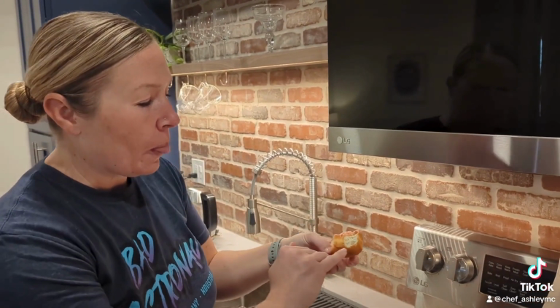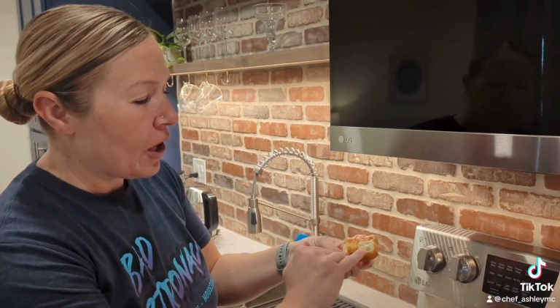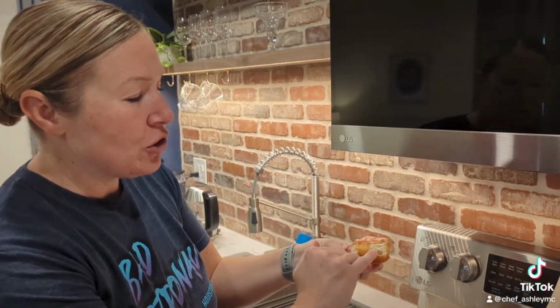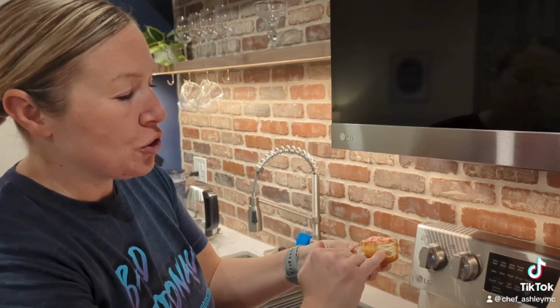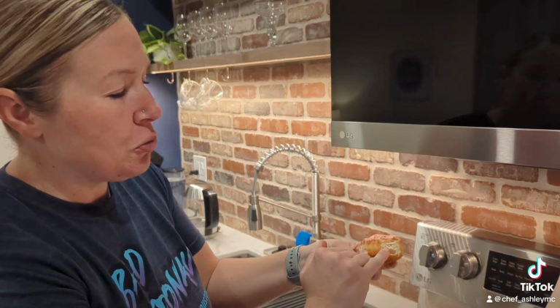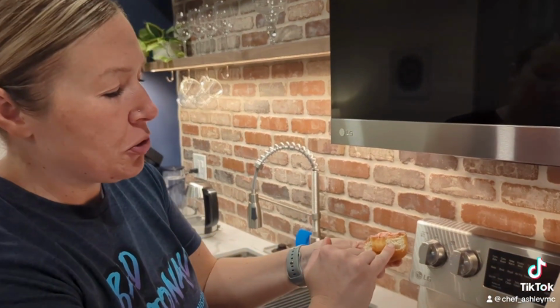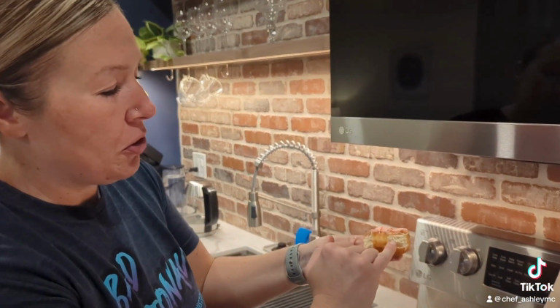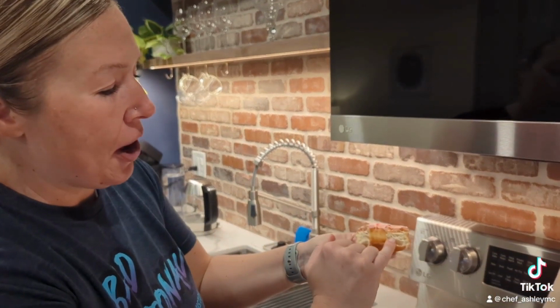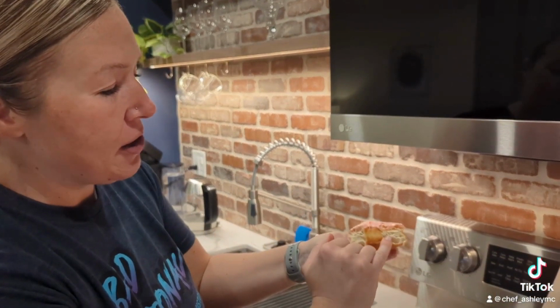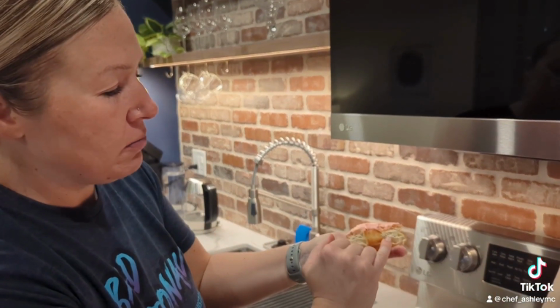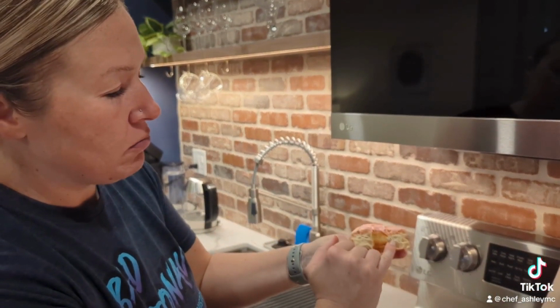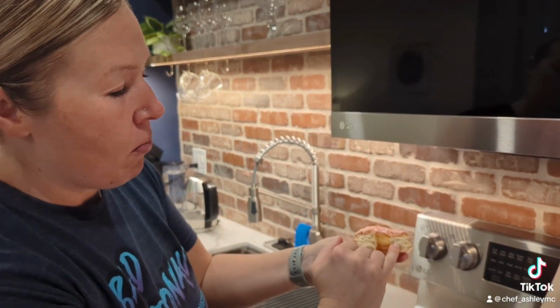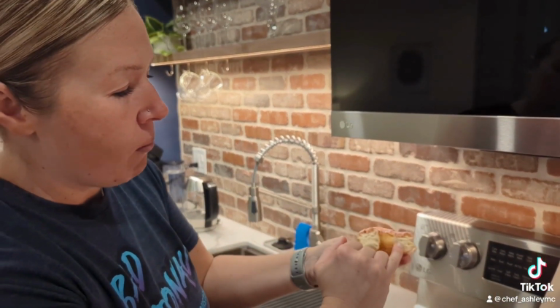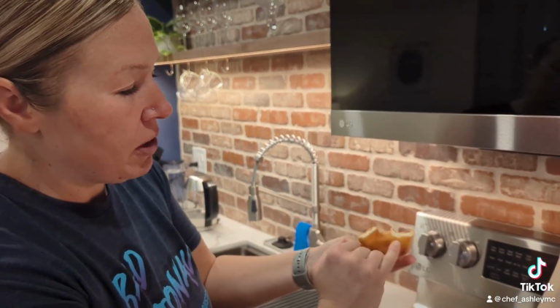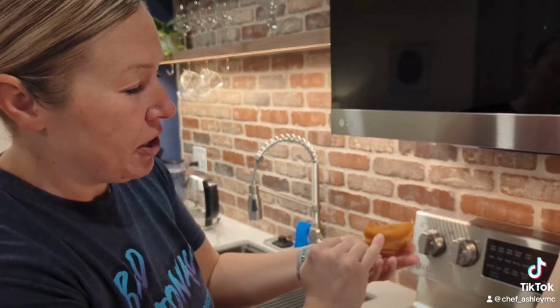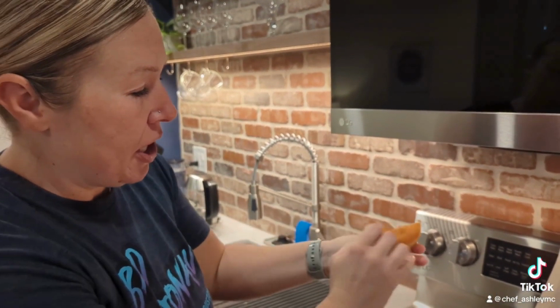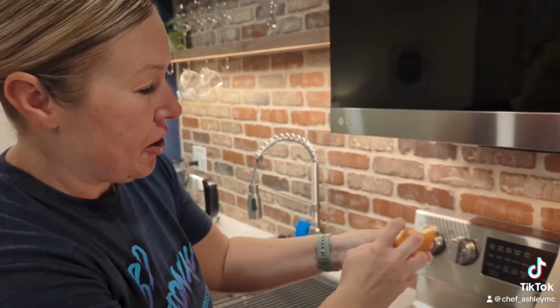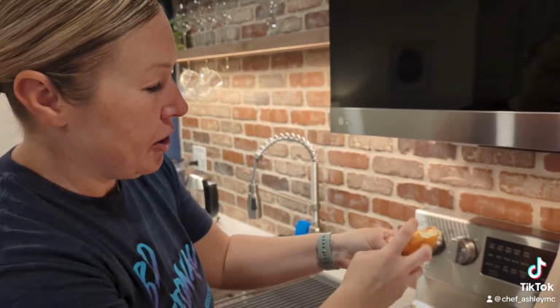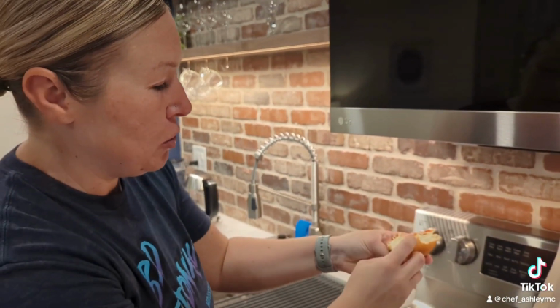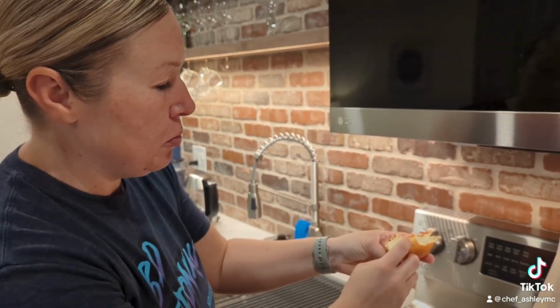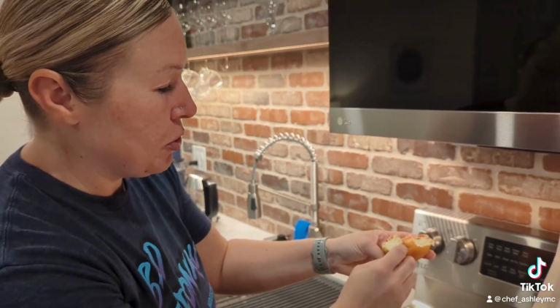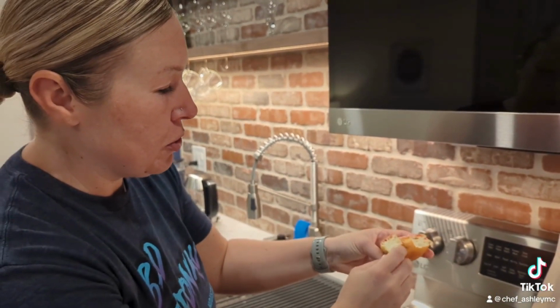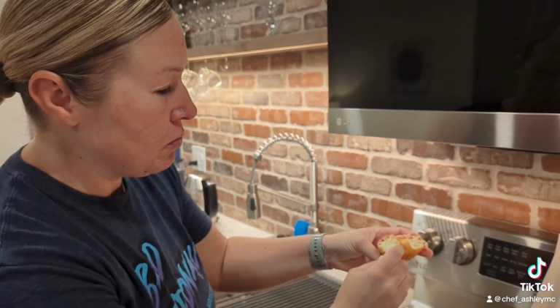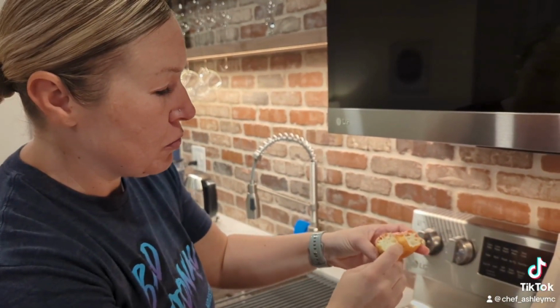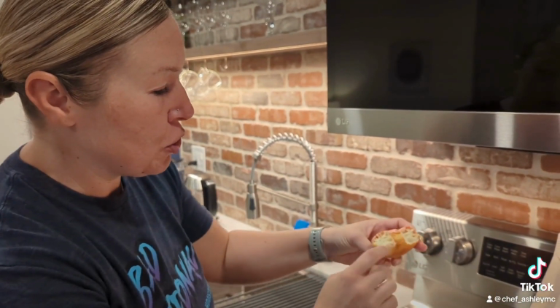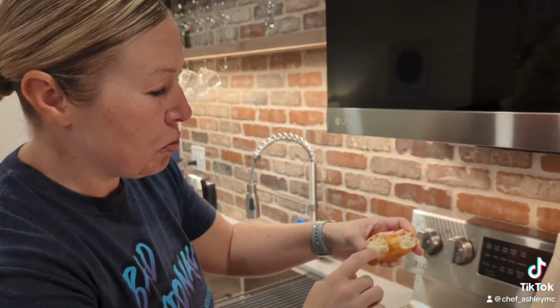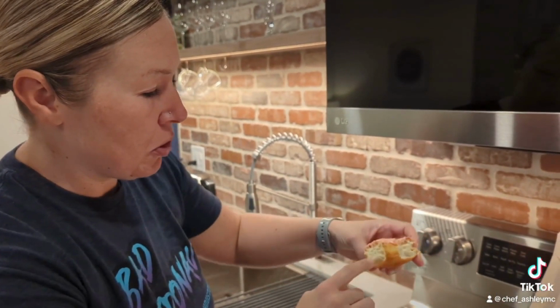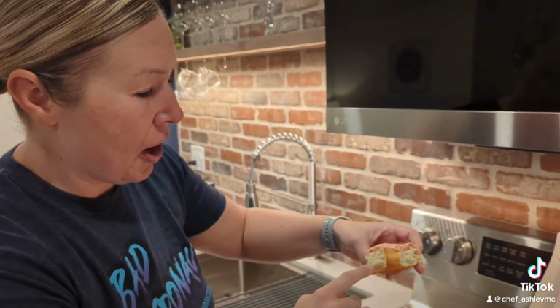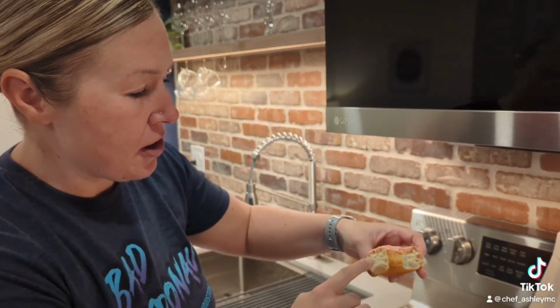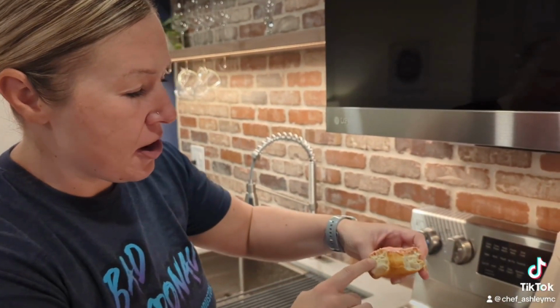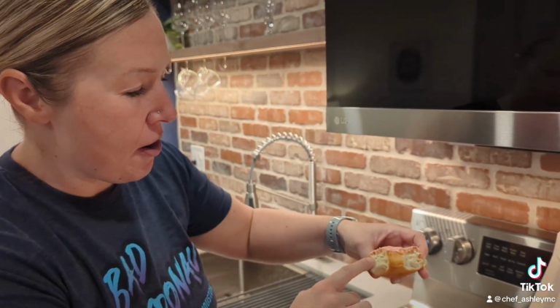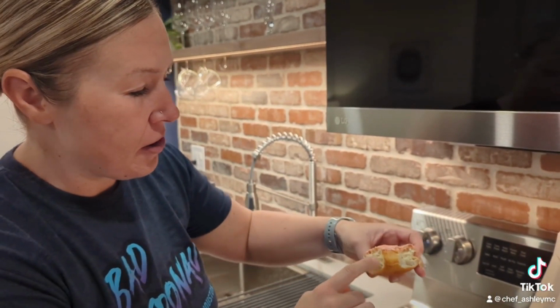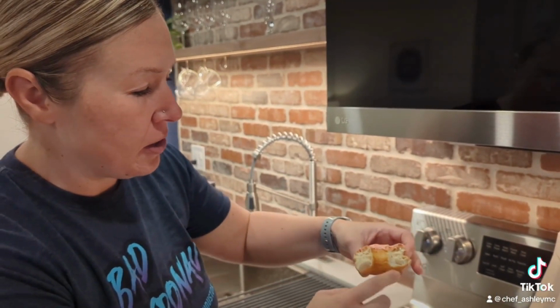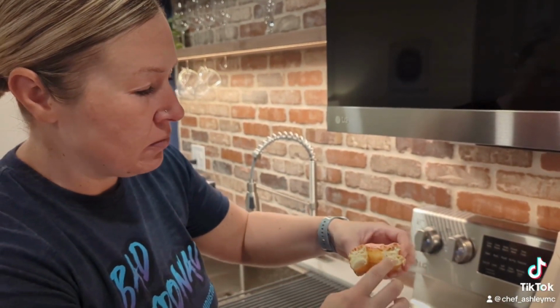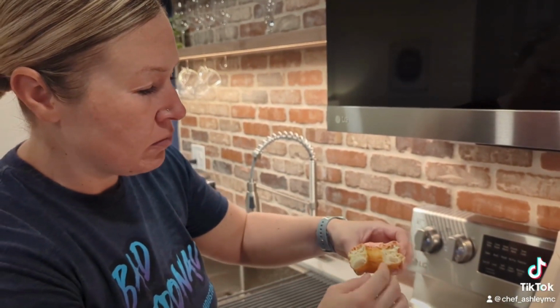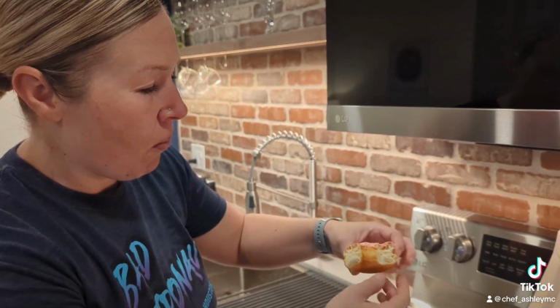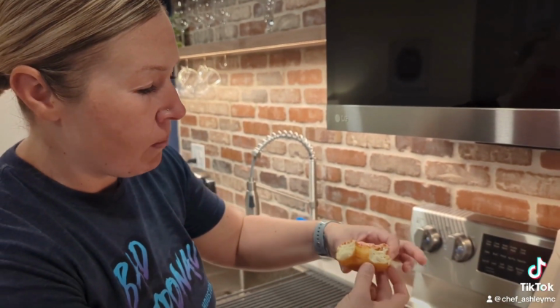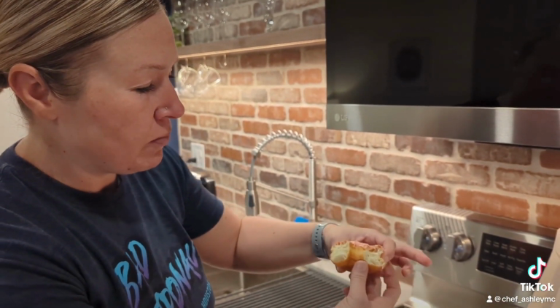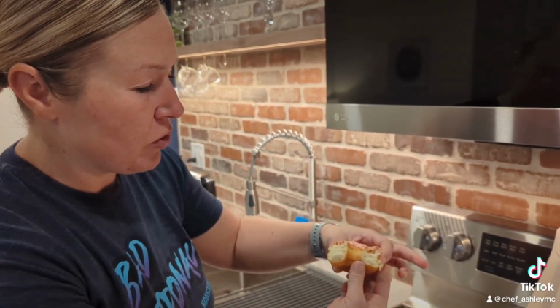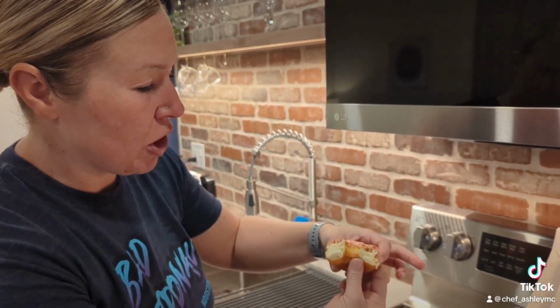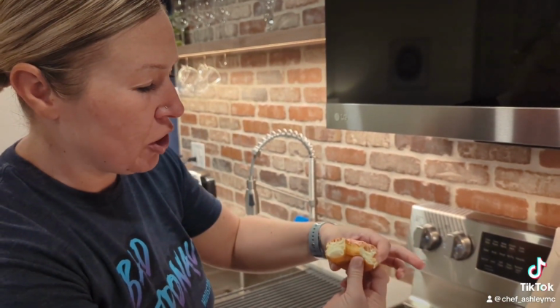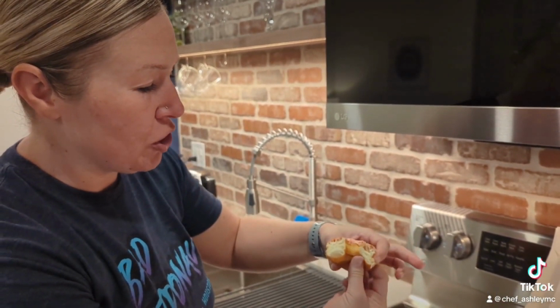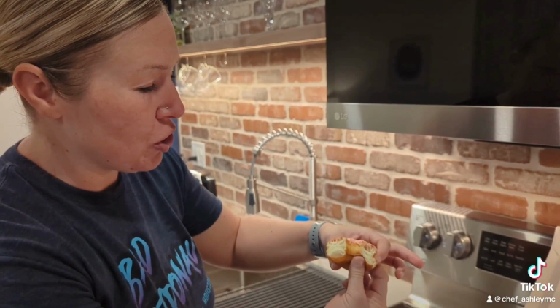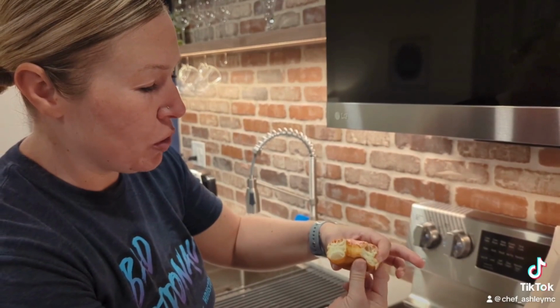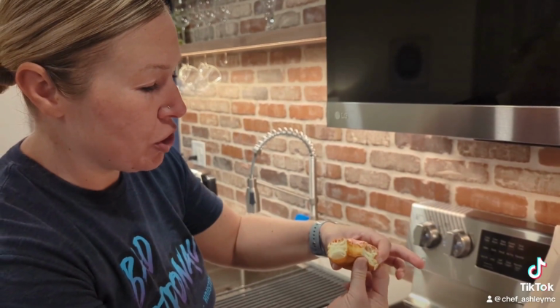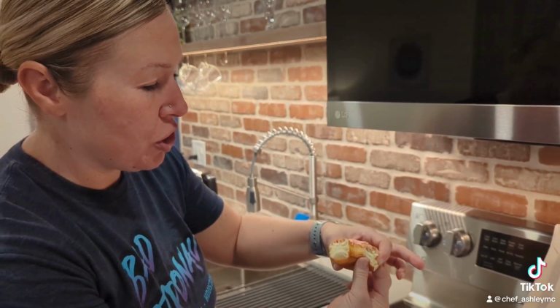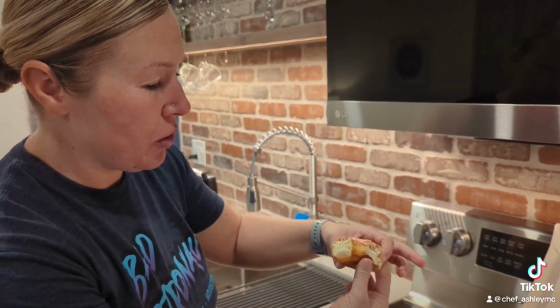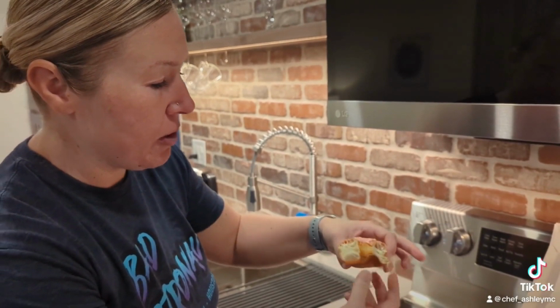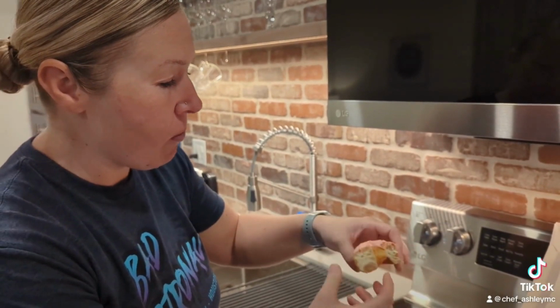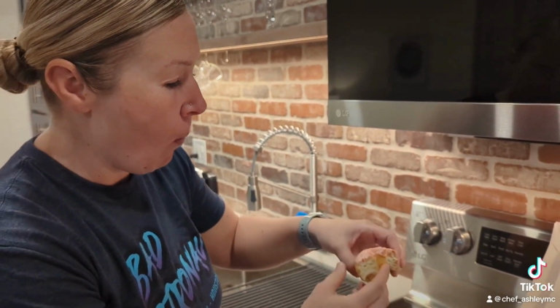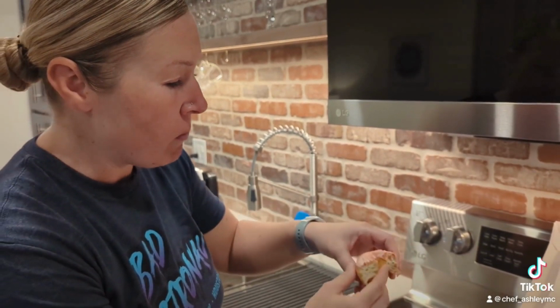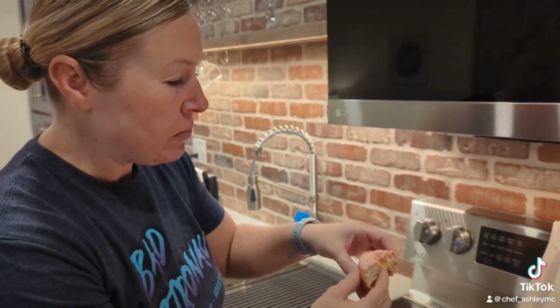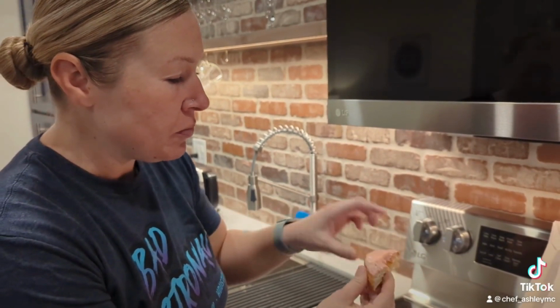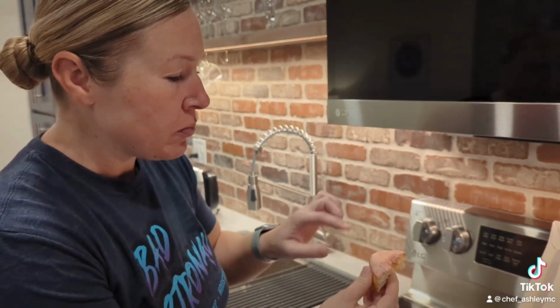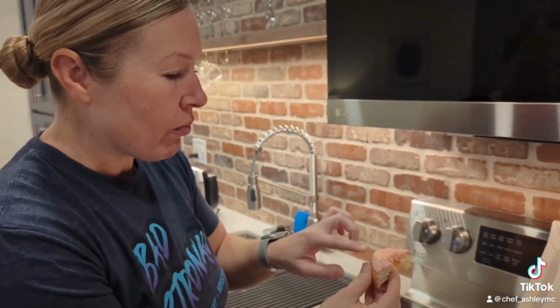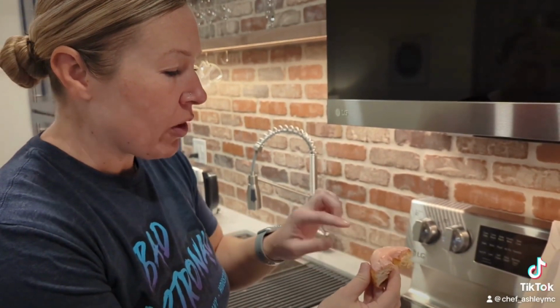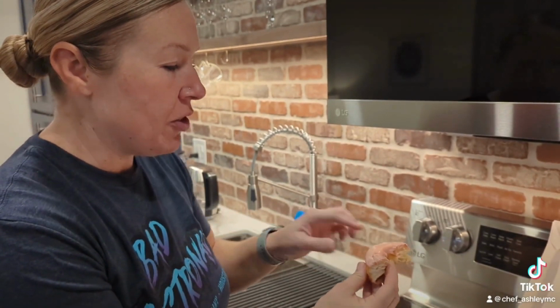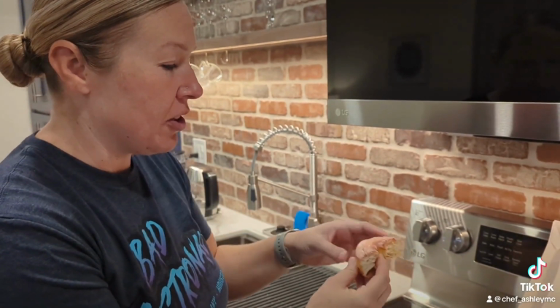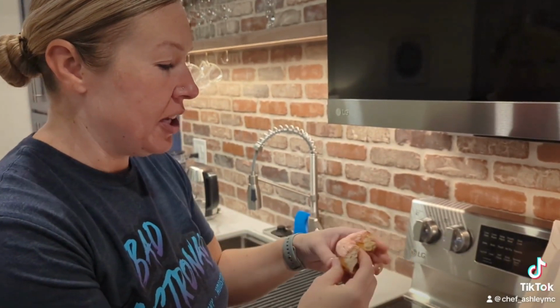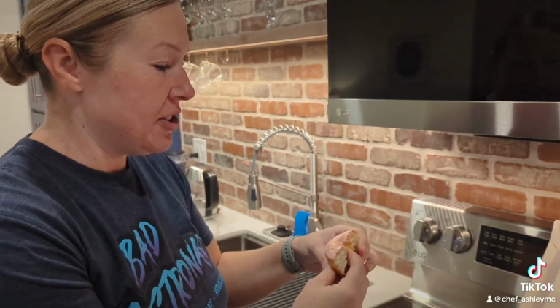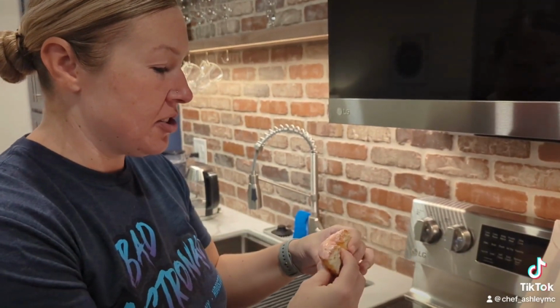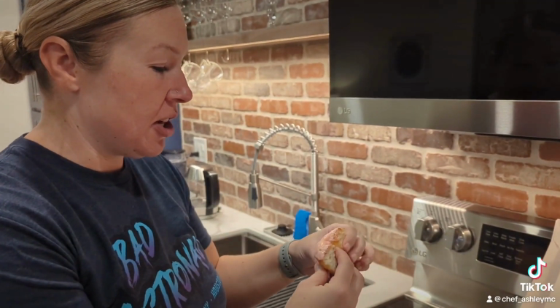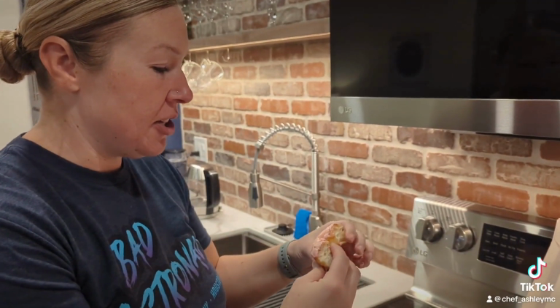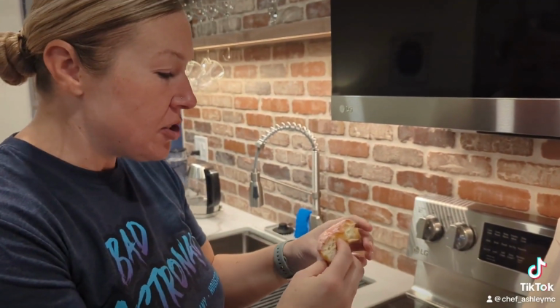It's super light and airy. Super light and airy. It's got a good squish to it. The glaze is nice.